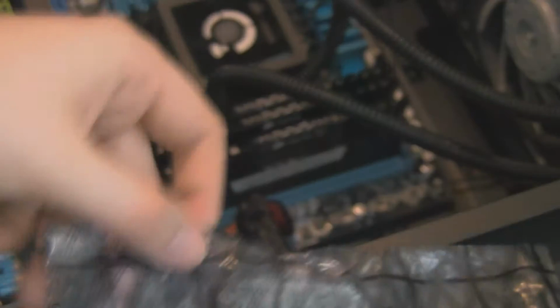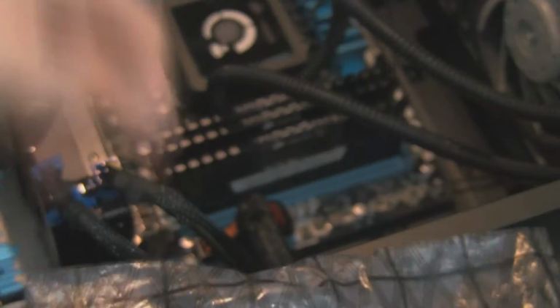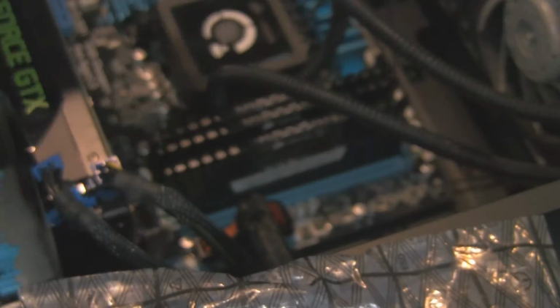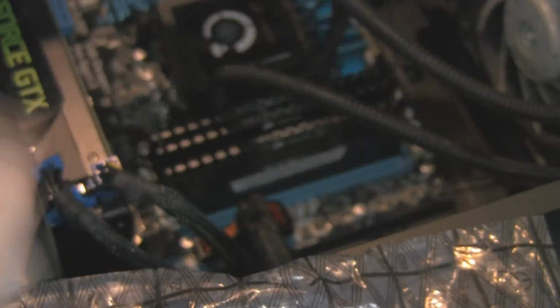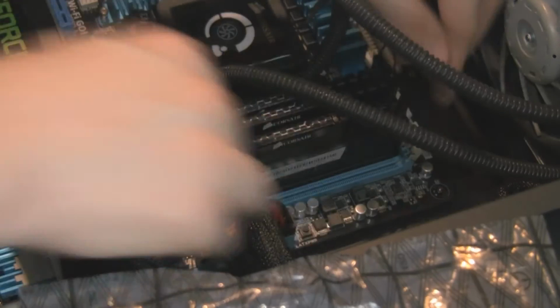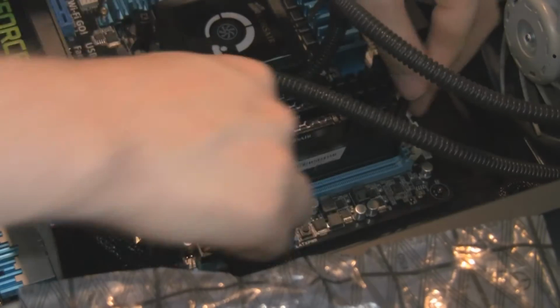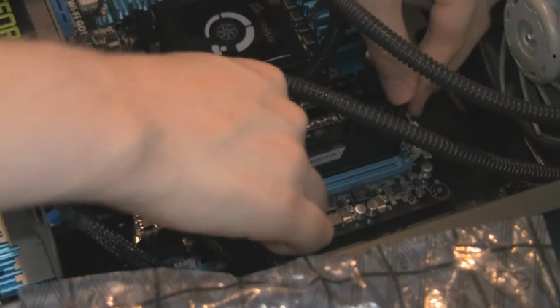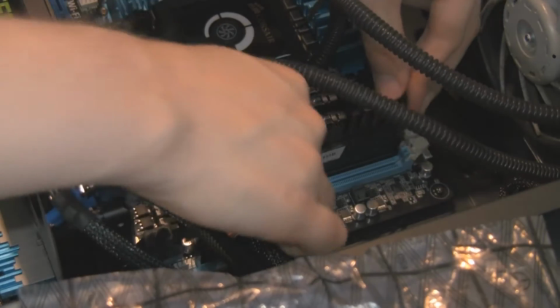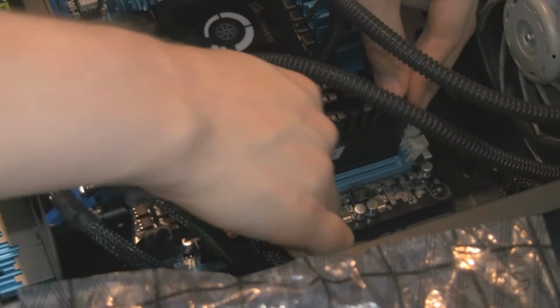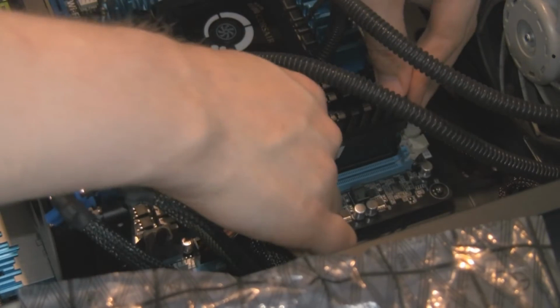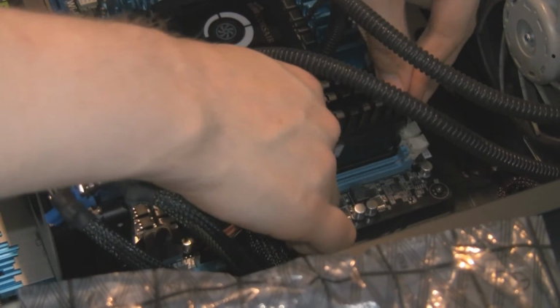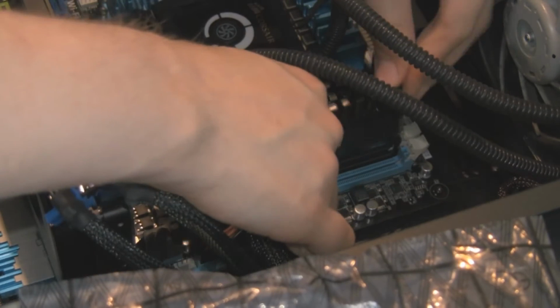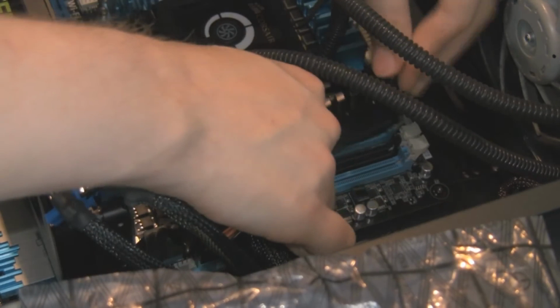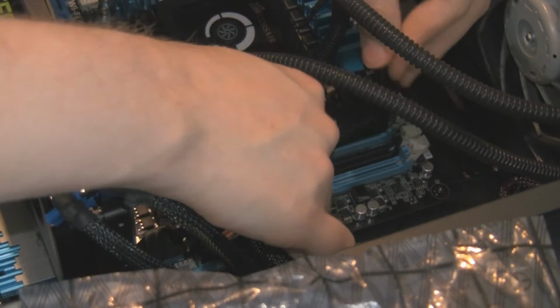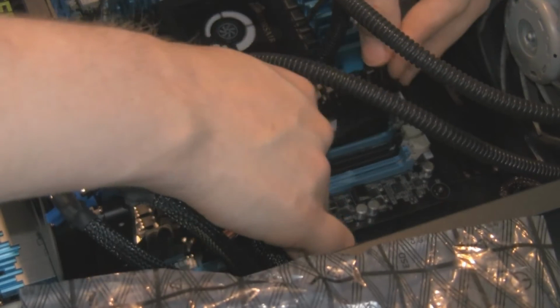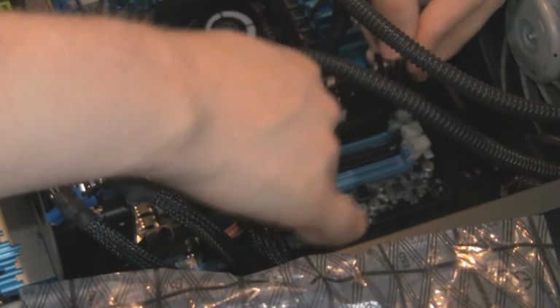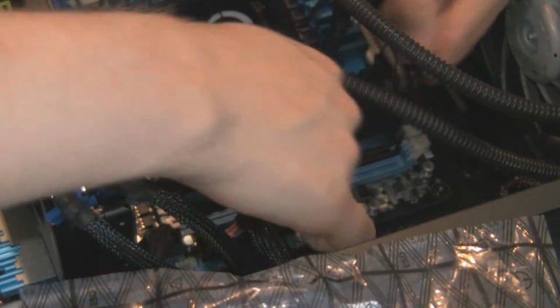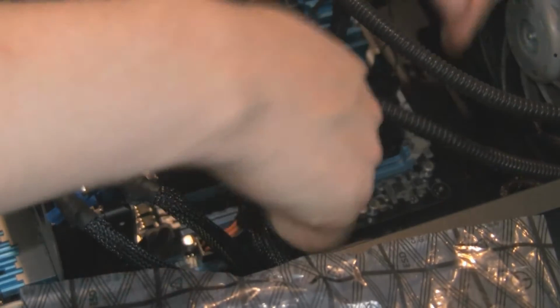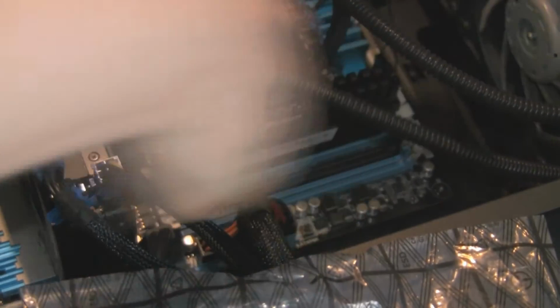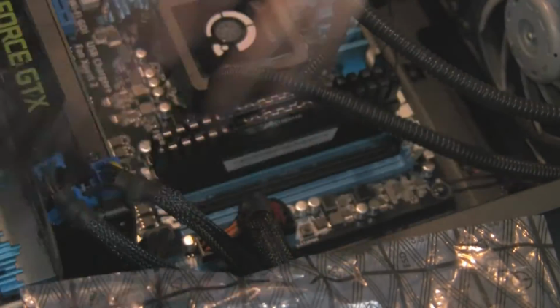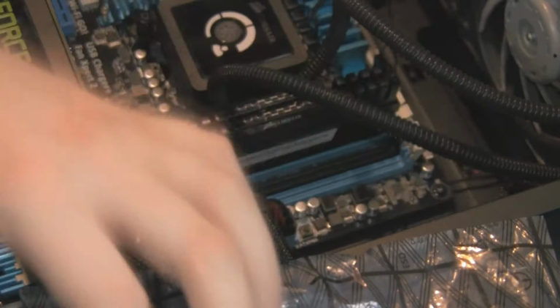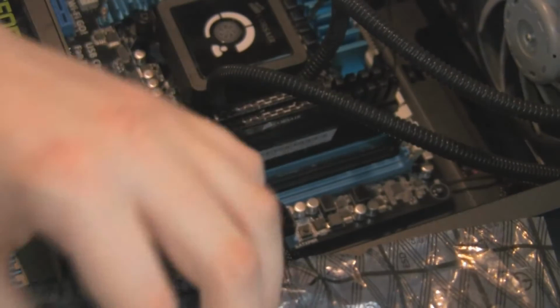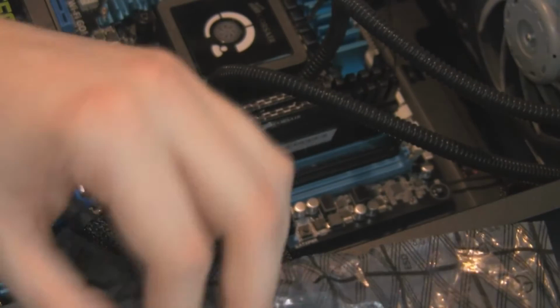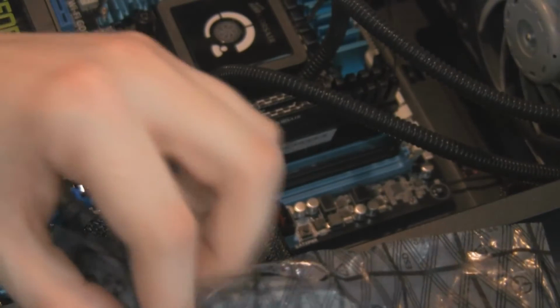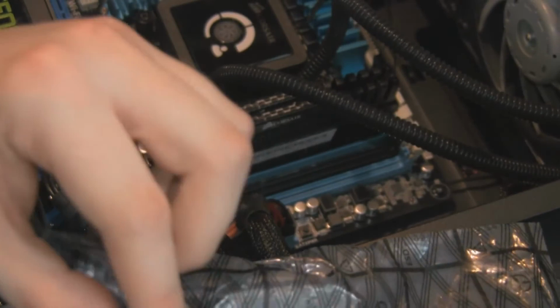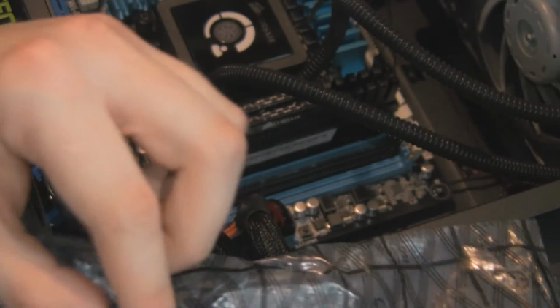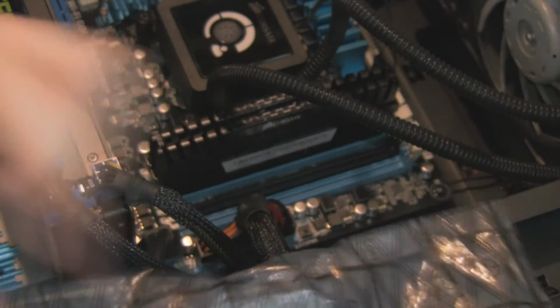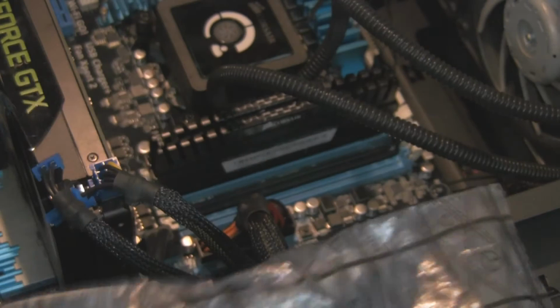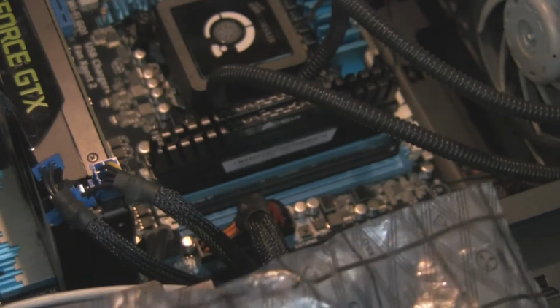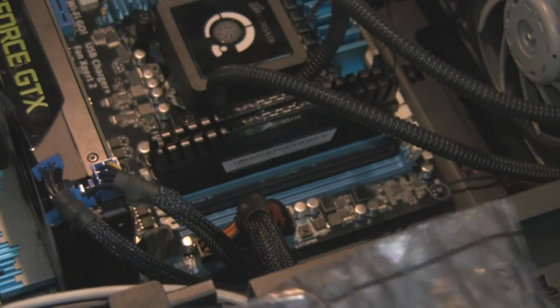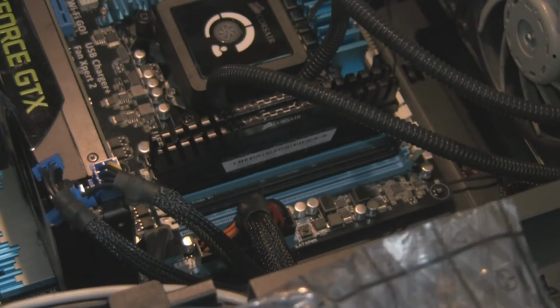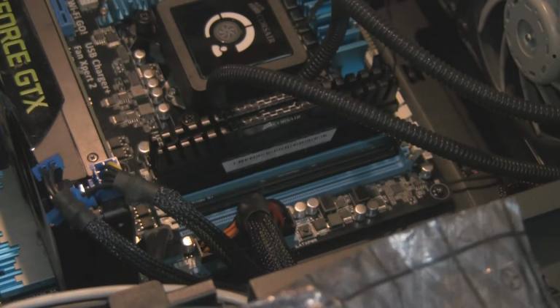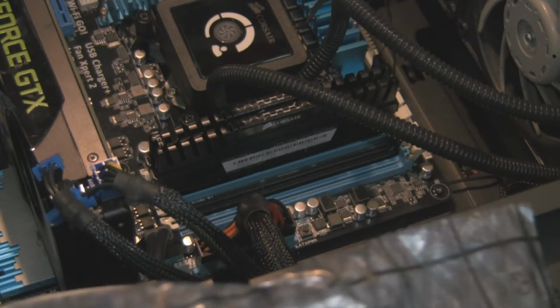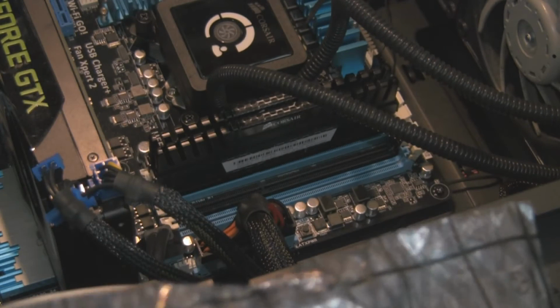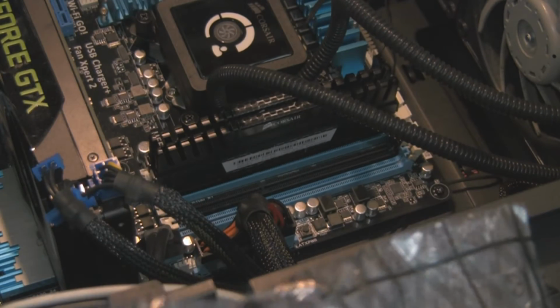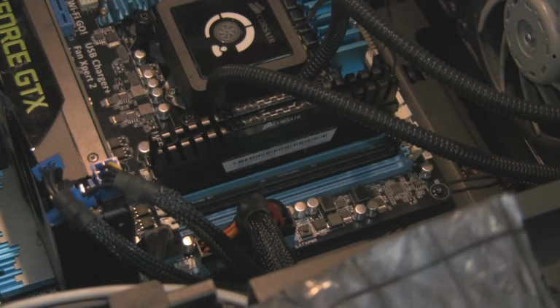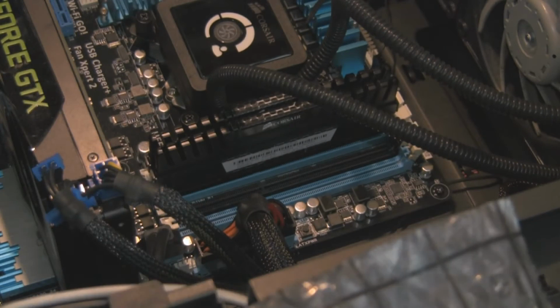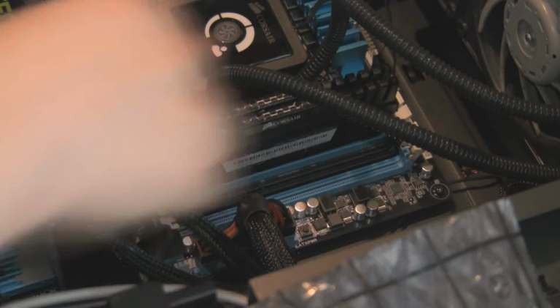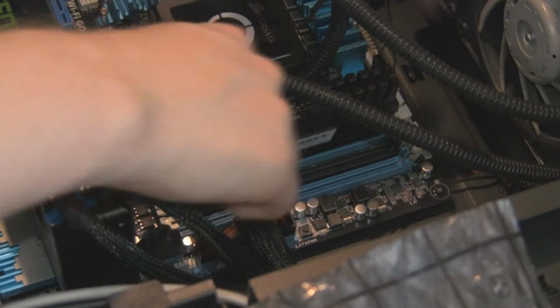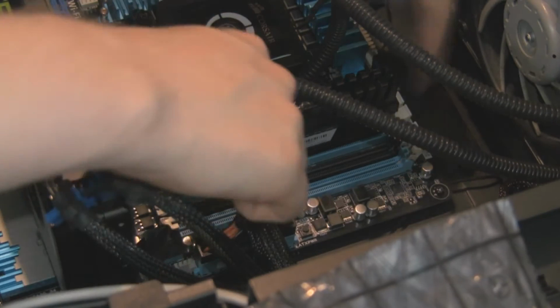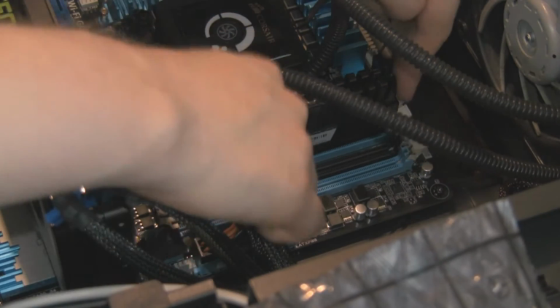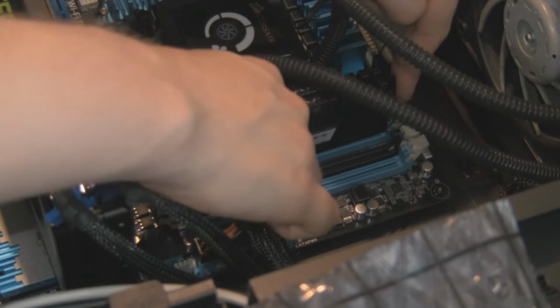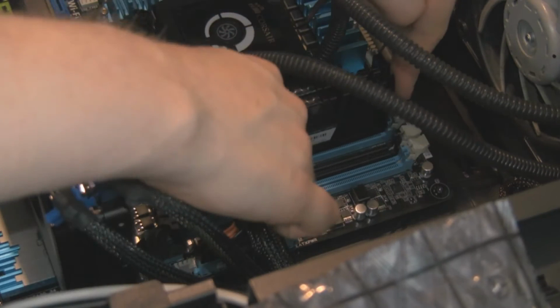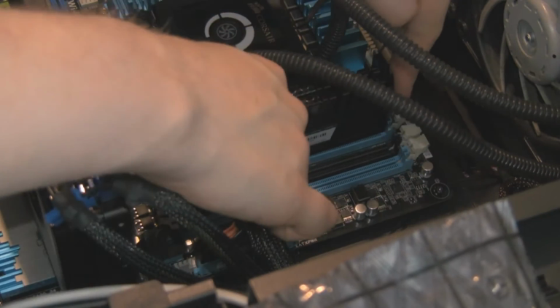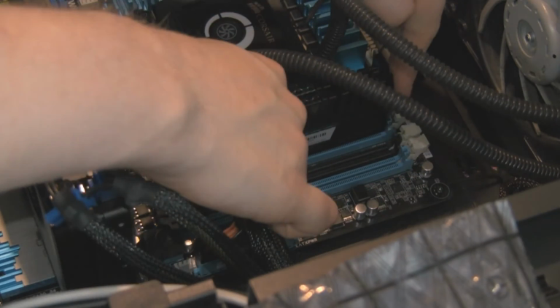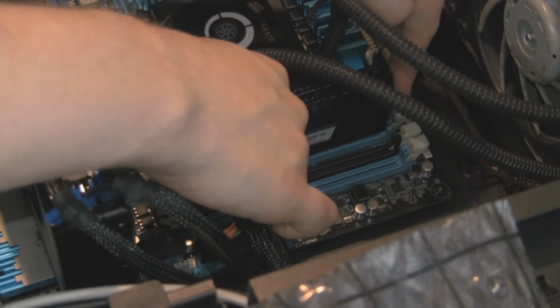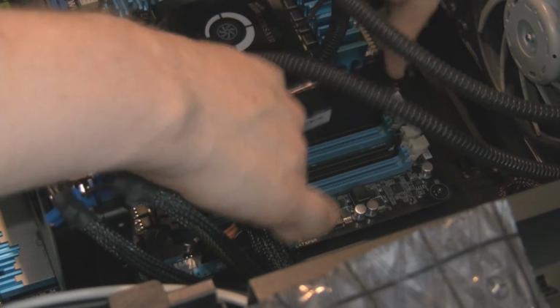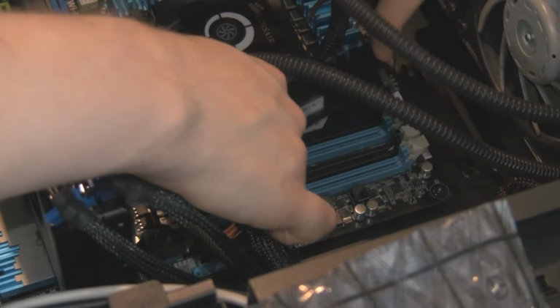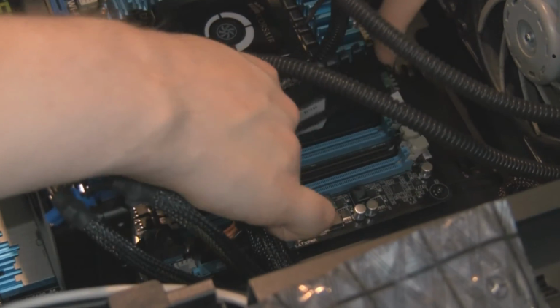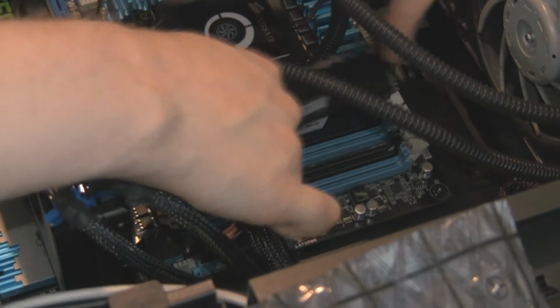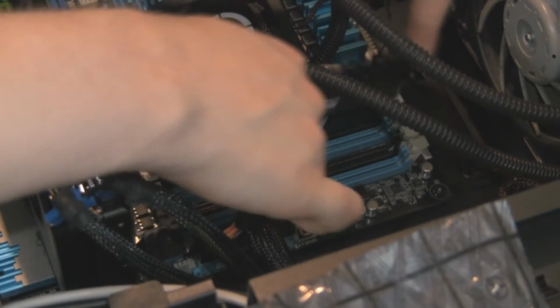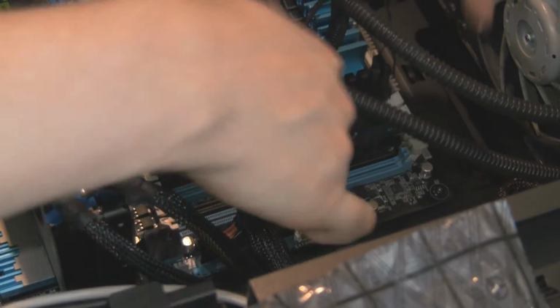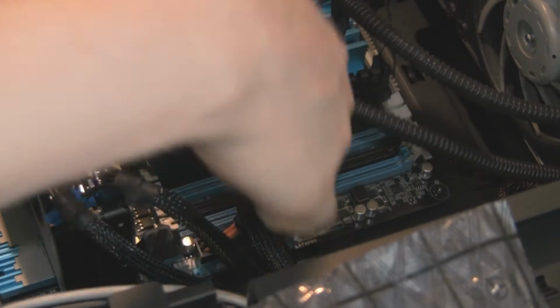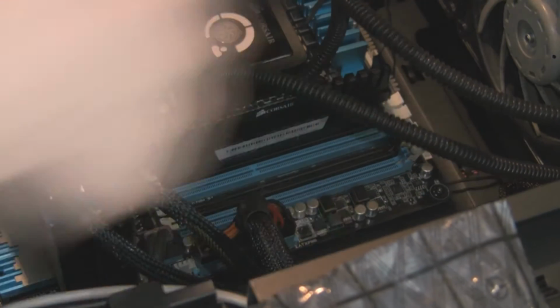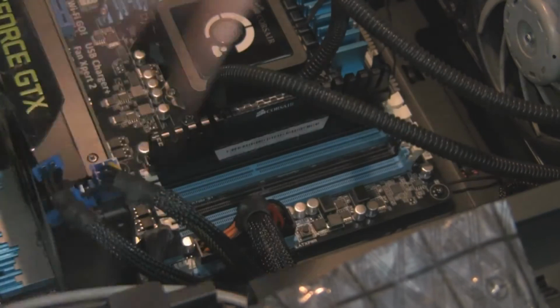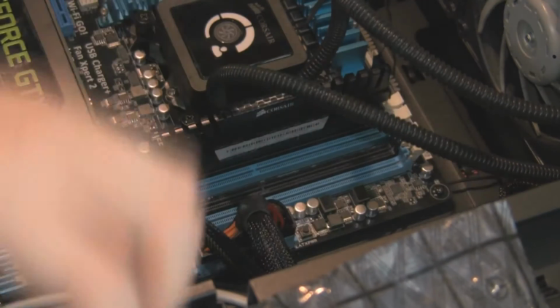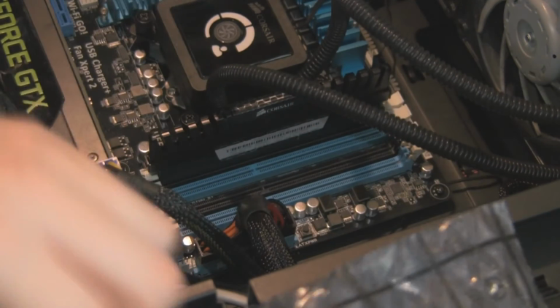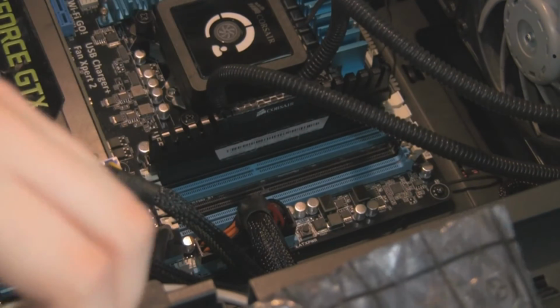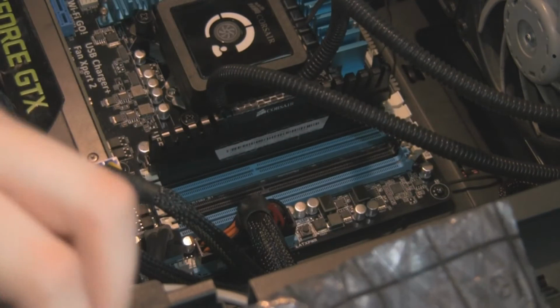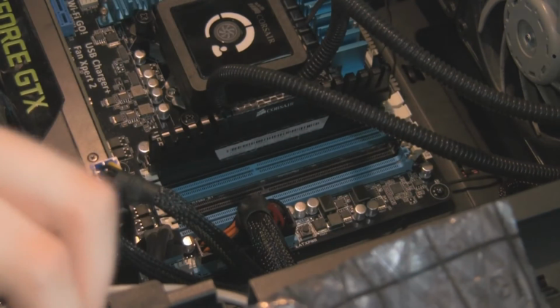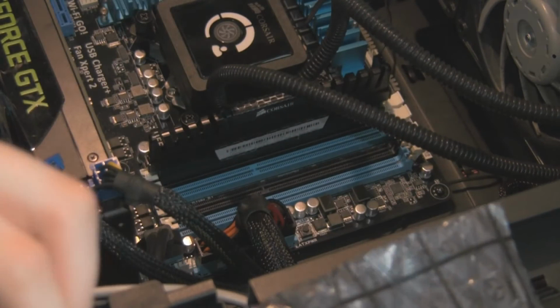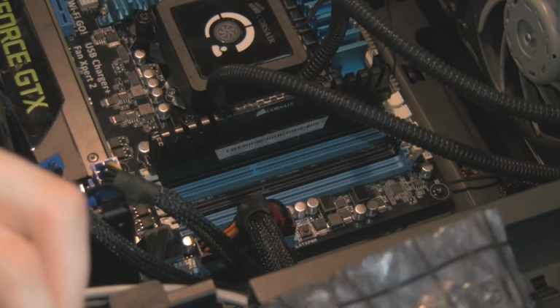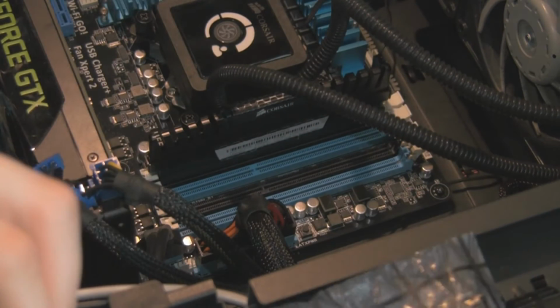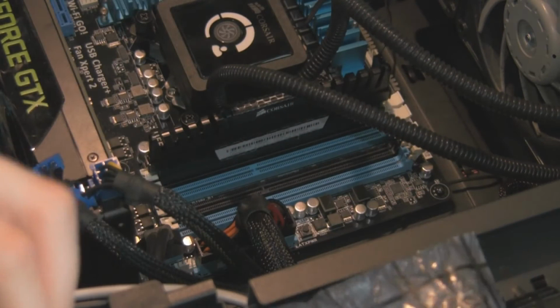We have my old RAM in here which is 1866MHz. This did a similar thing — you have to actually overclock it to get it to the right speed.